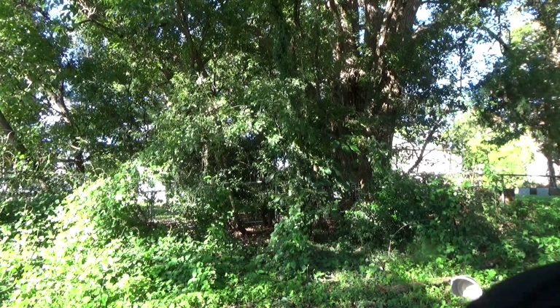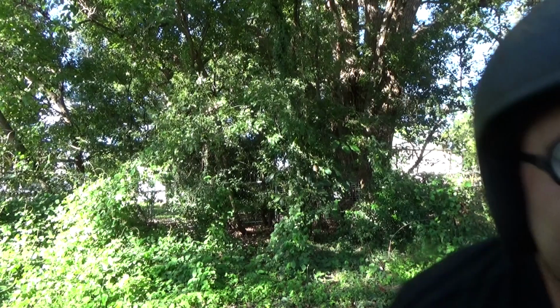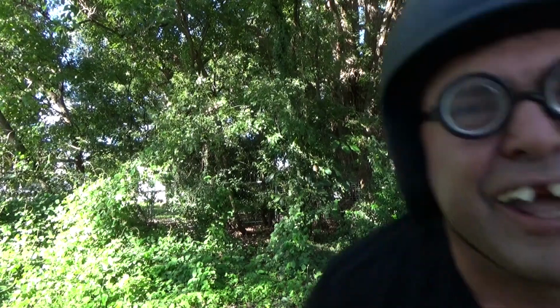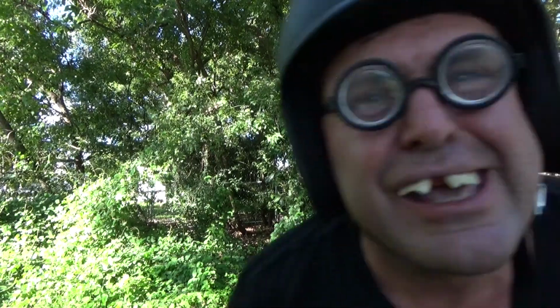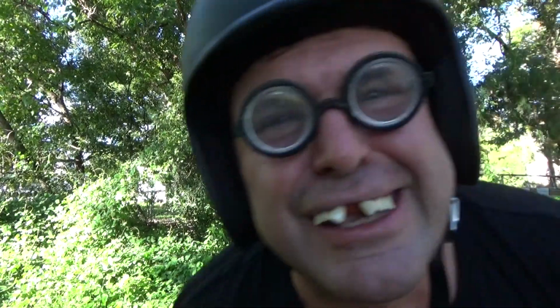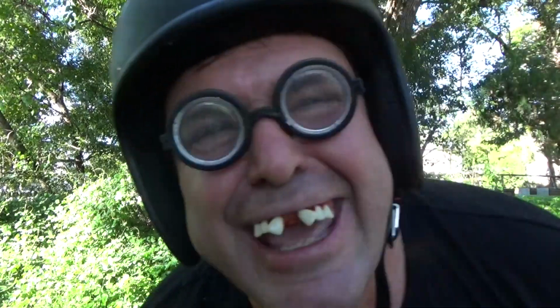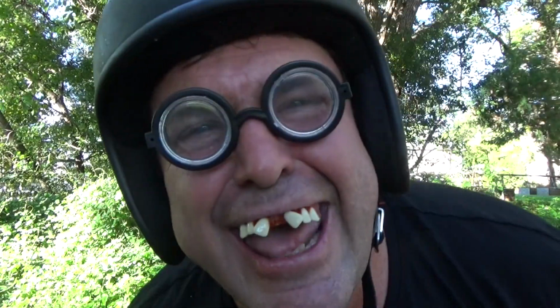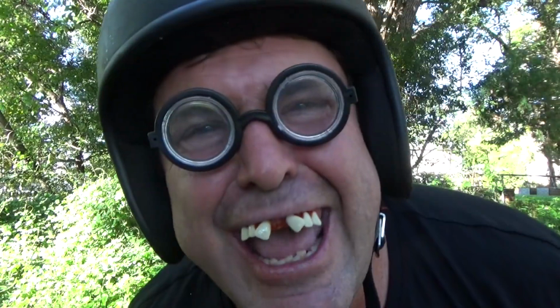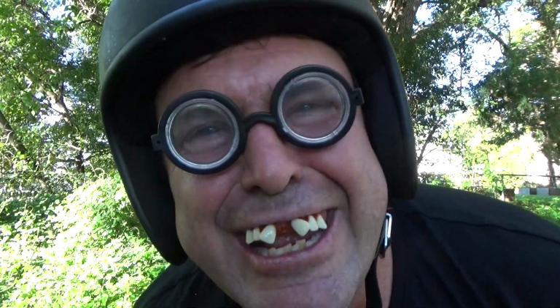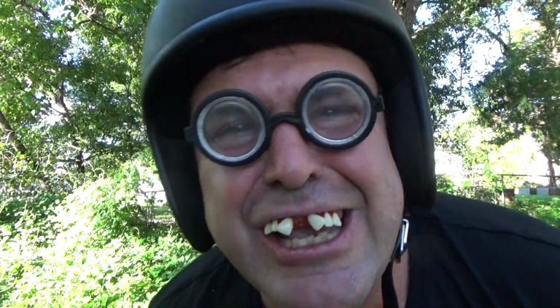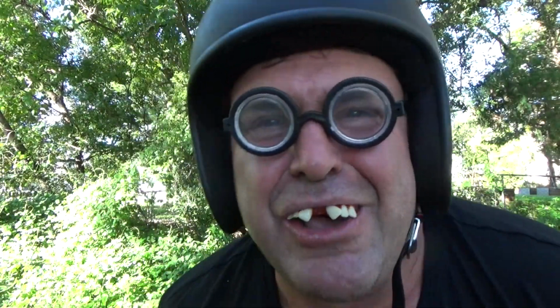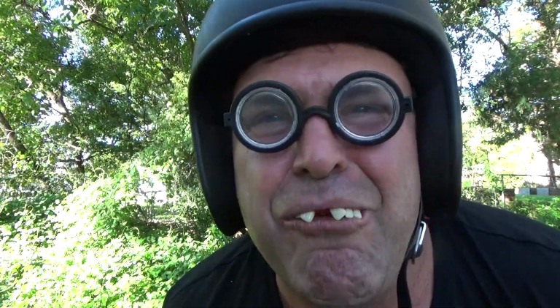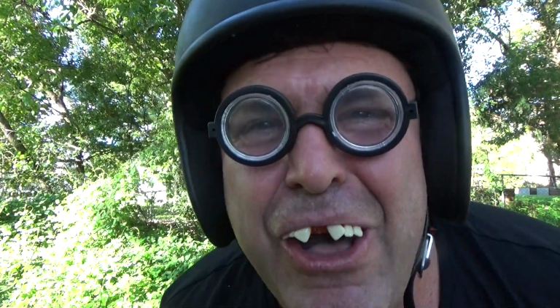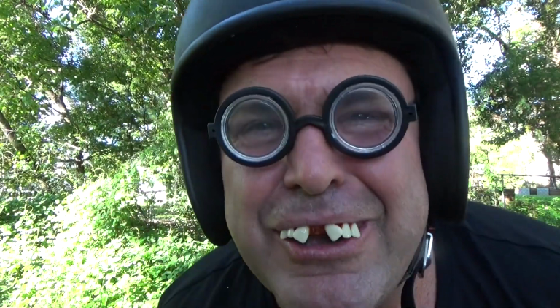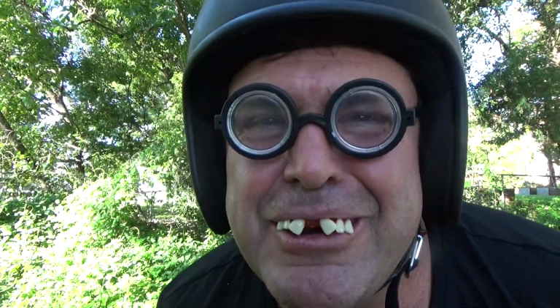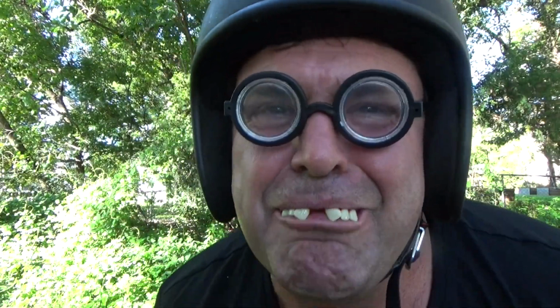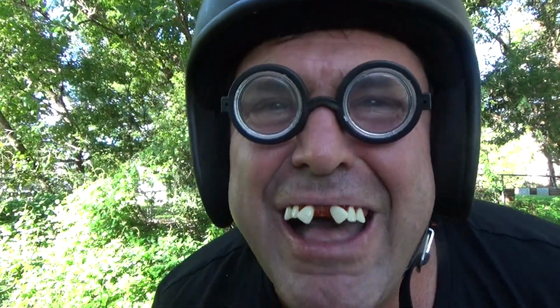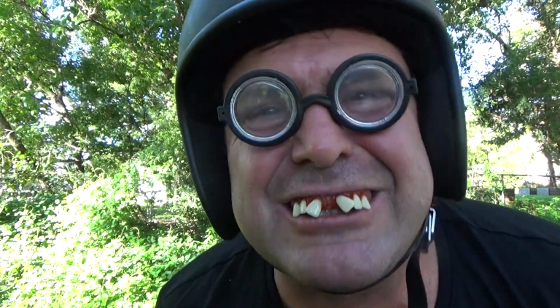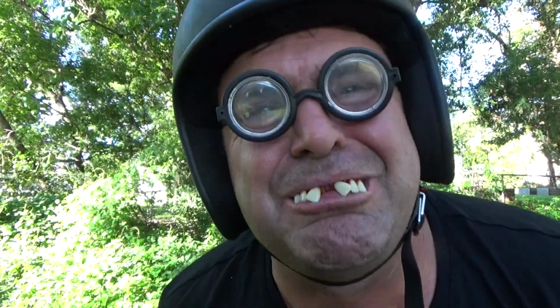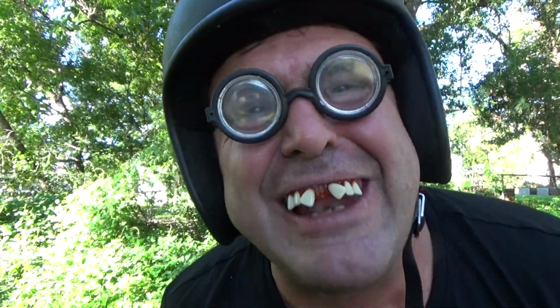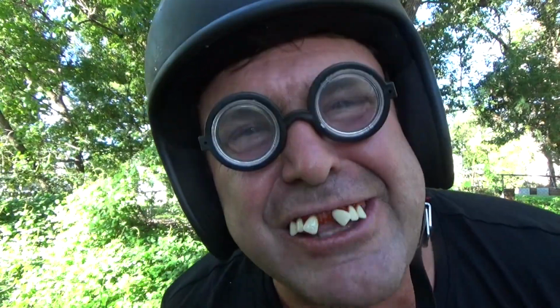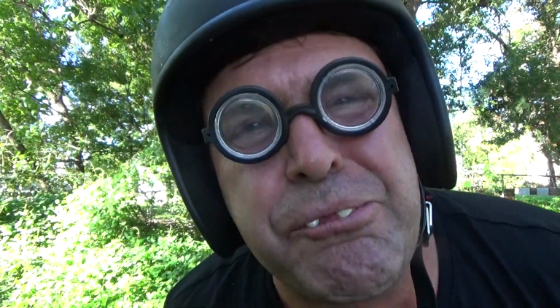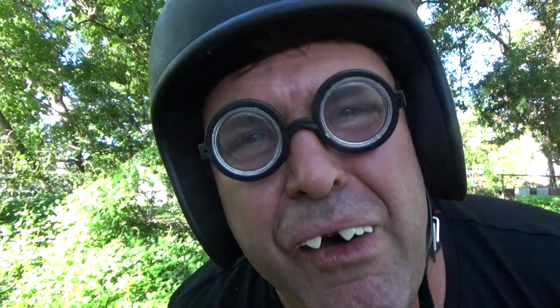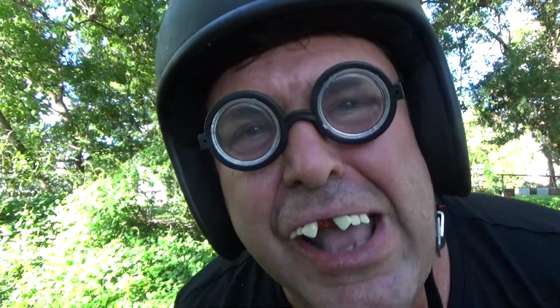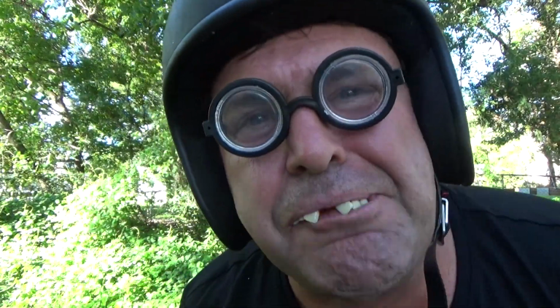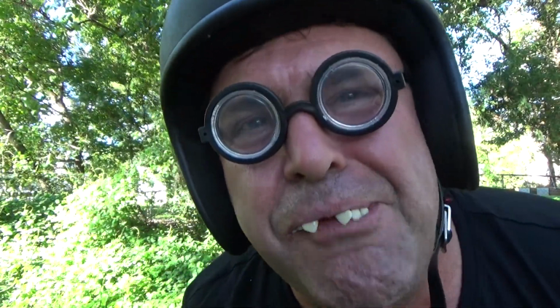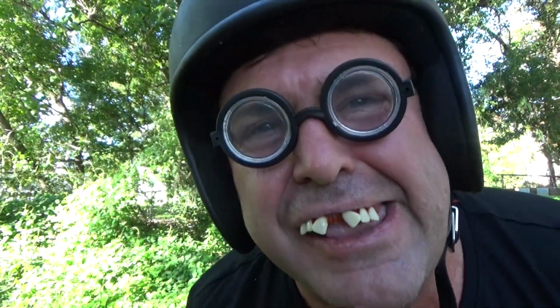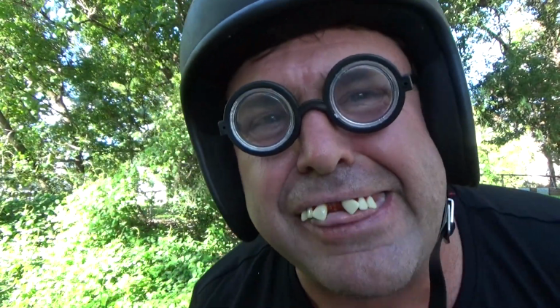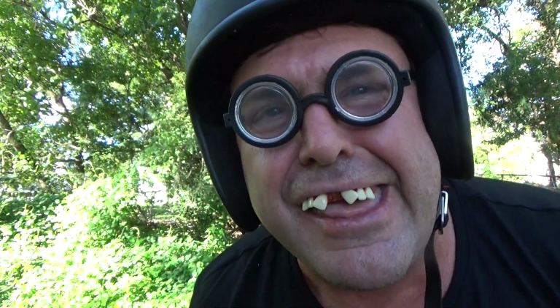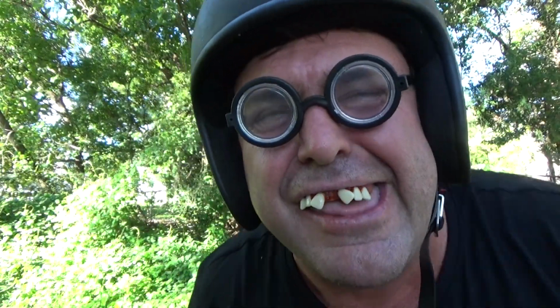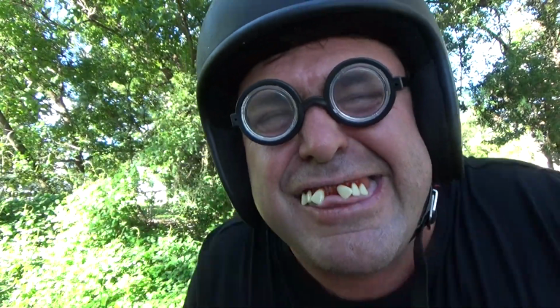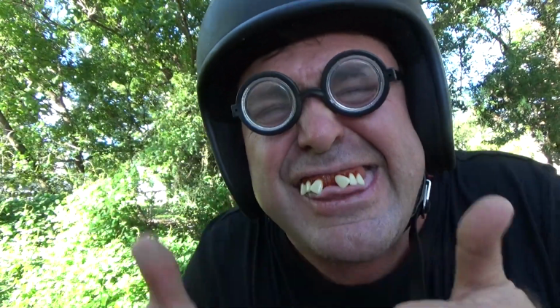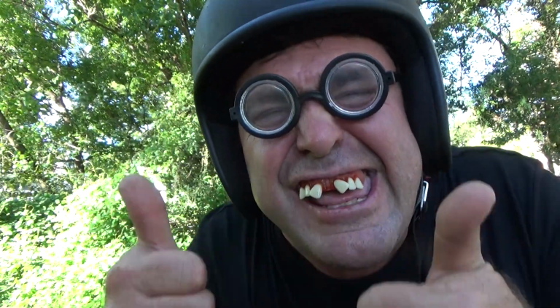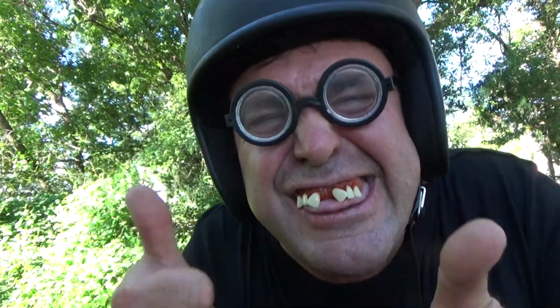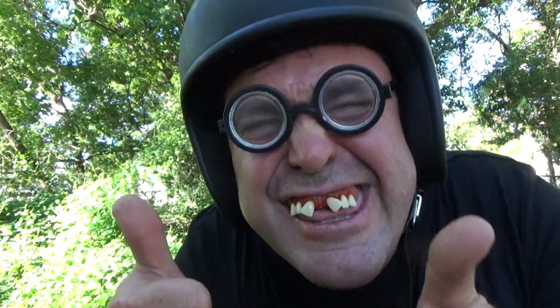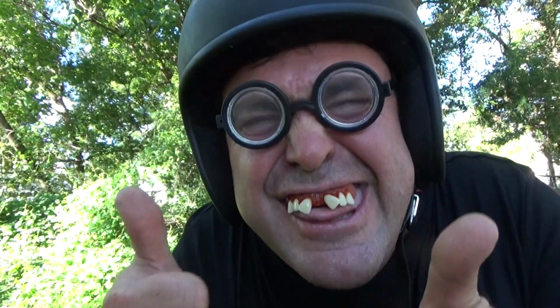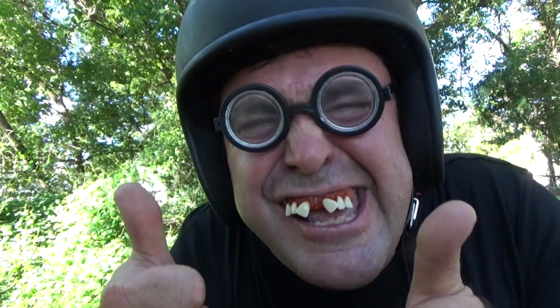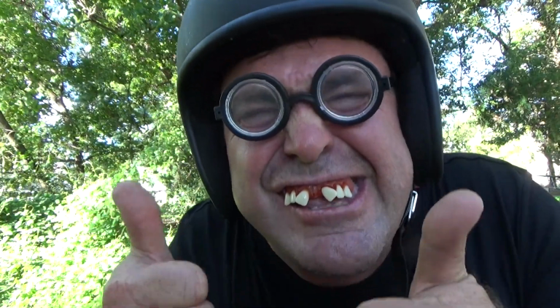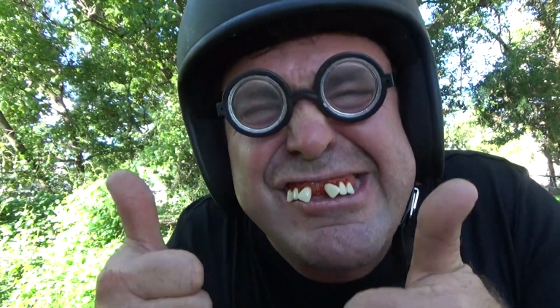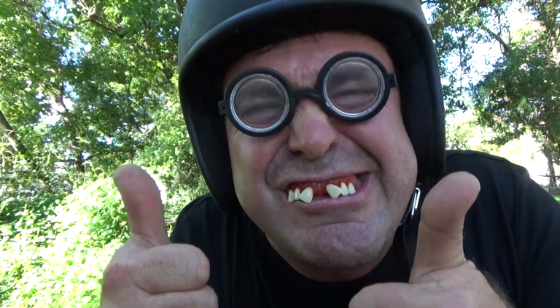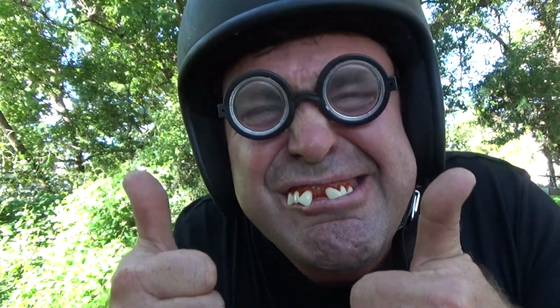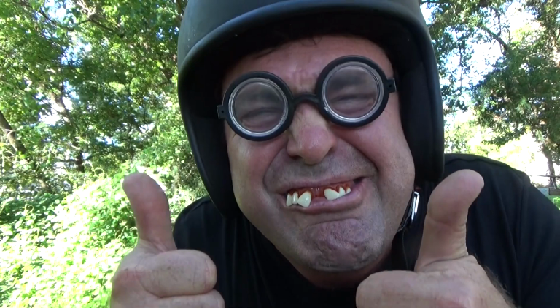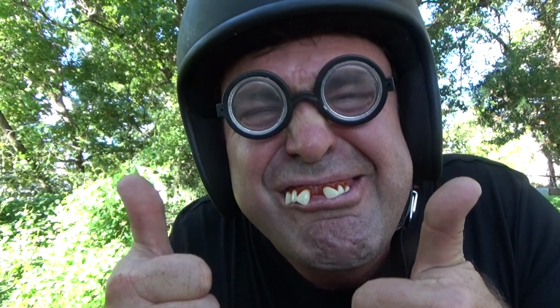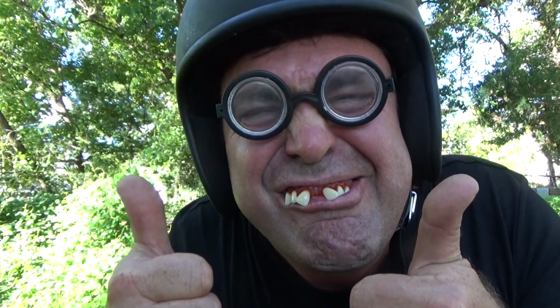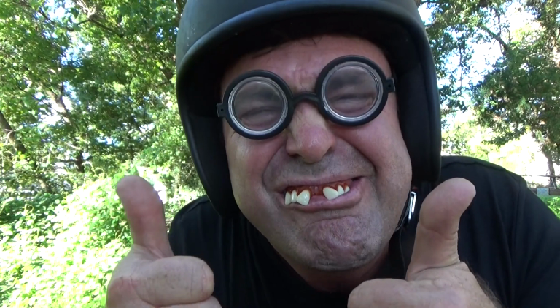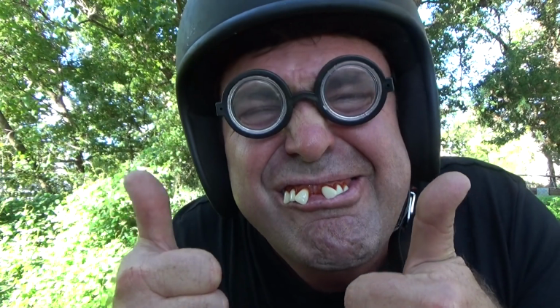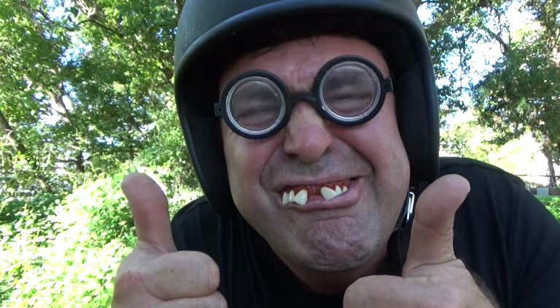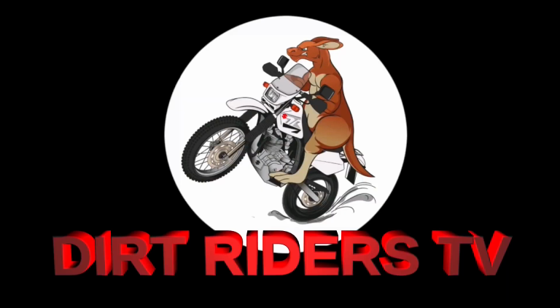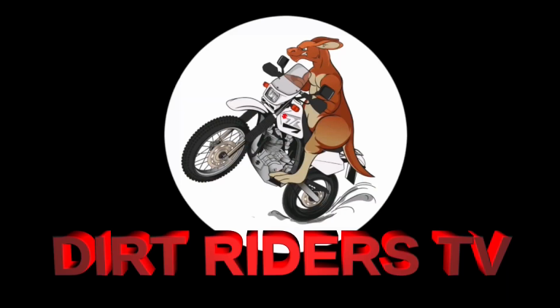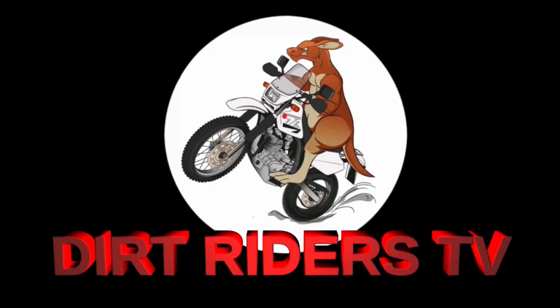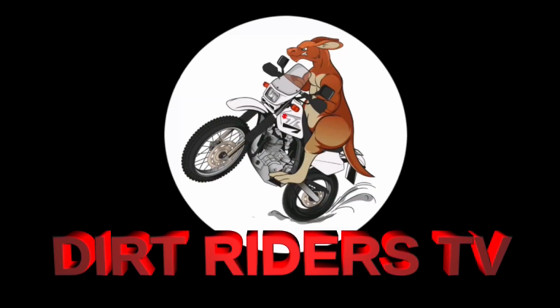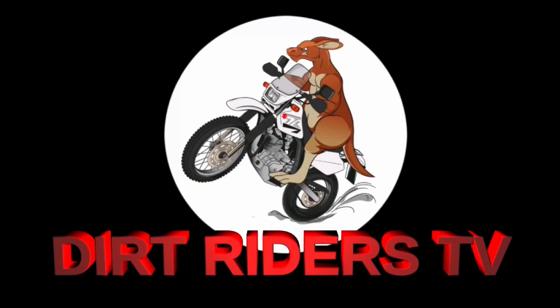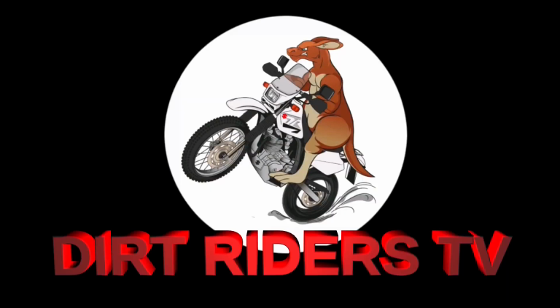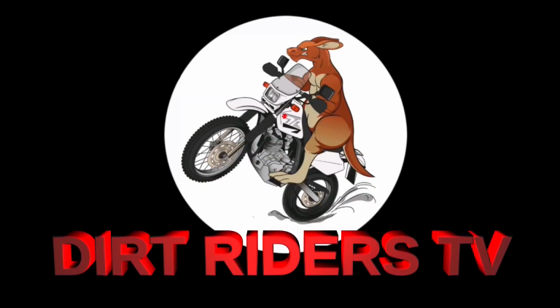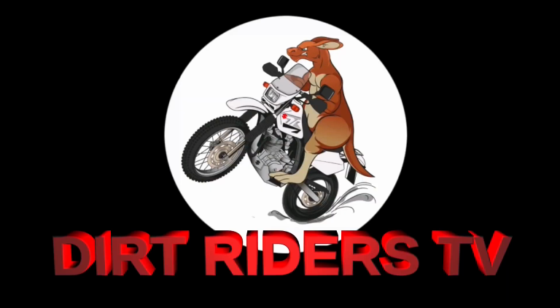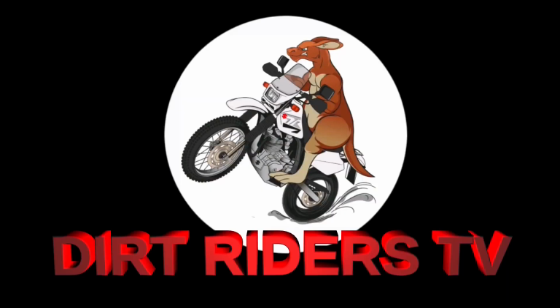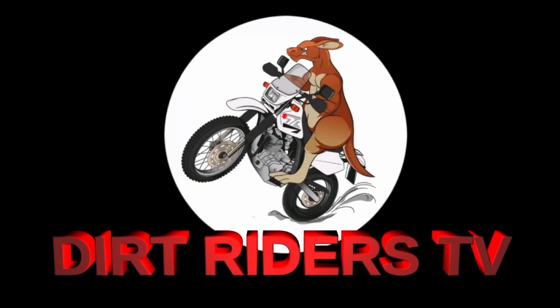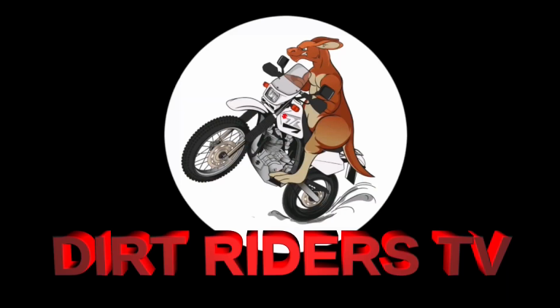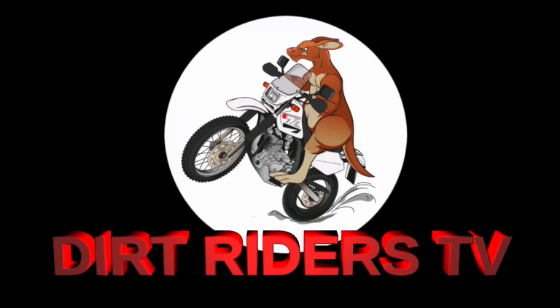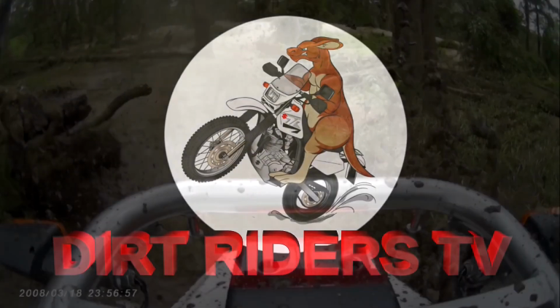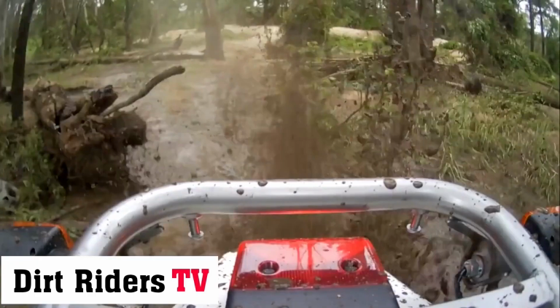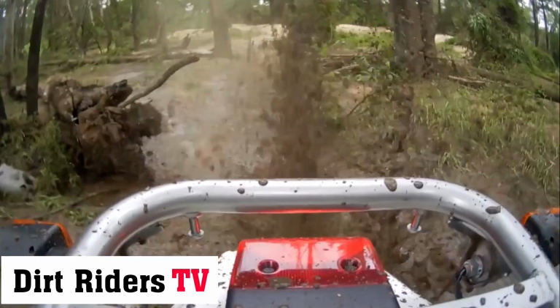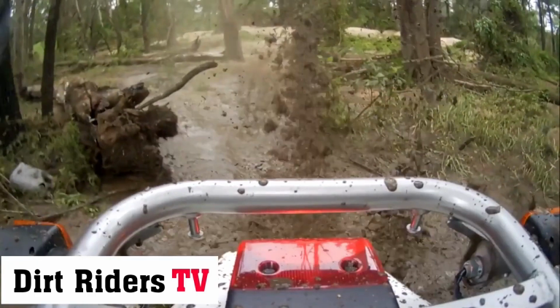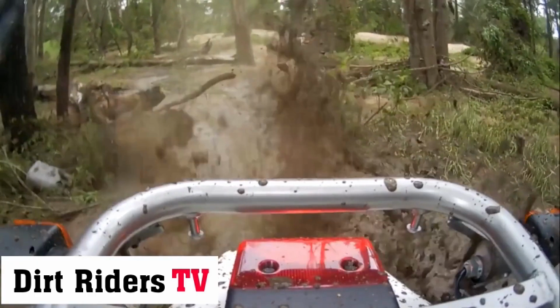G'day! Welcome to Buck's Blitz Bike Bits in 60 seconds! Back it up!